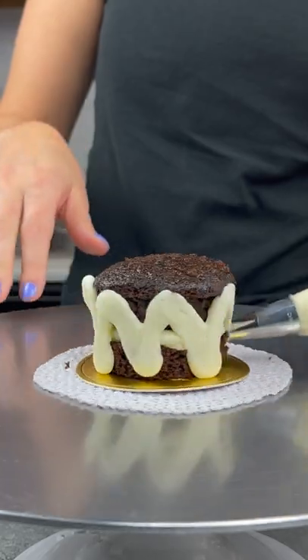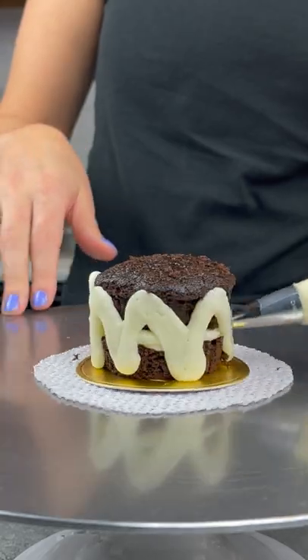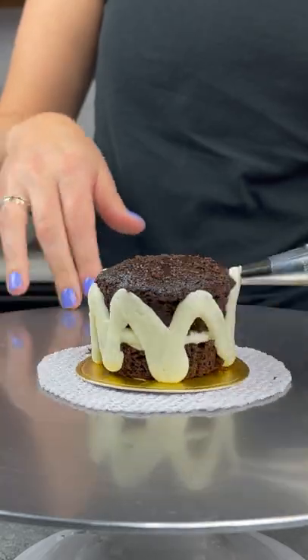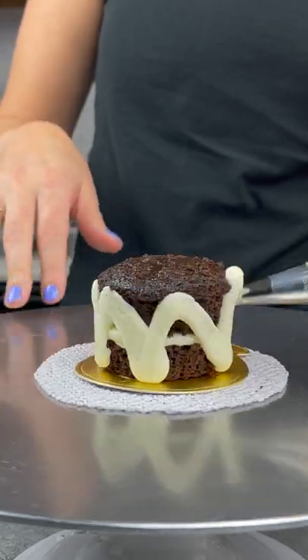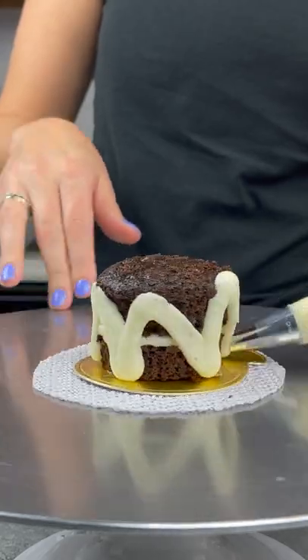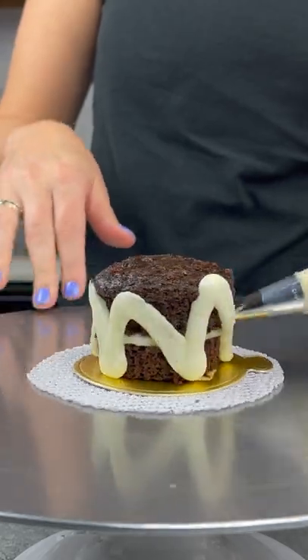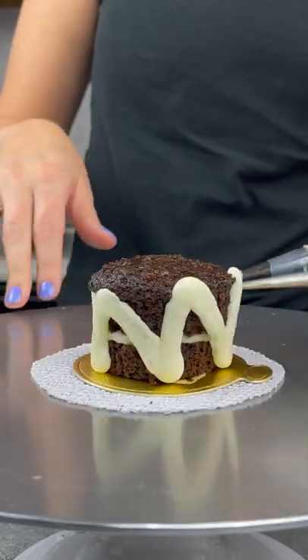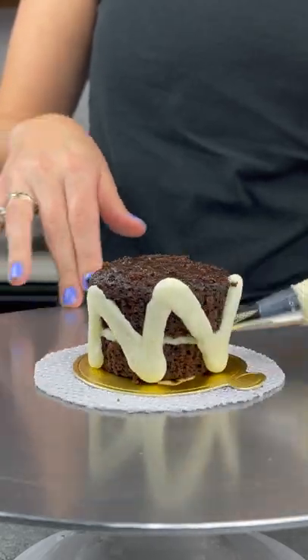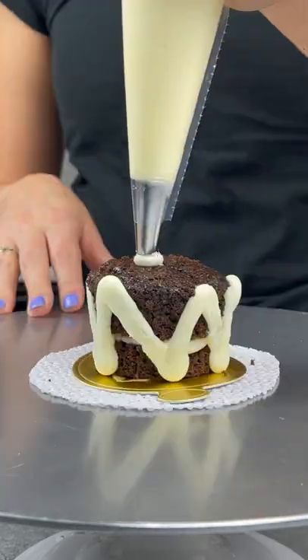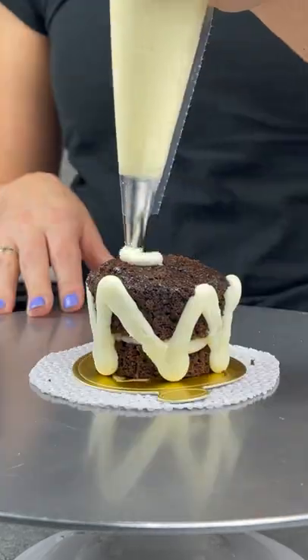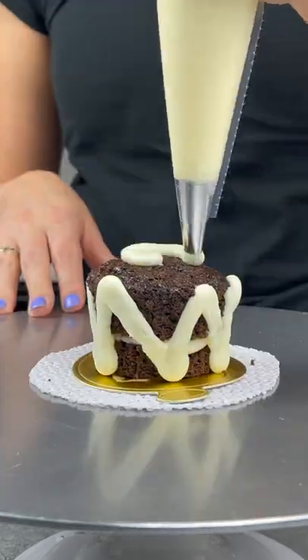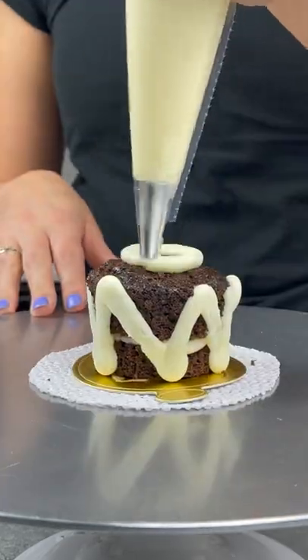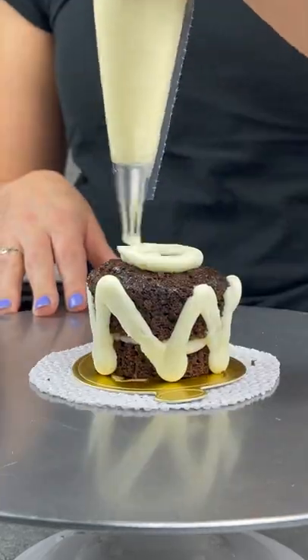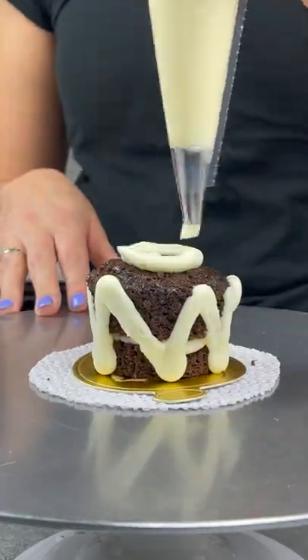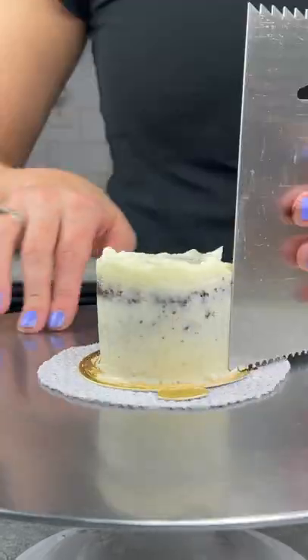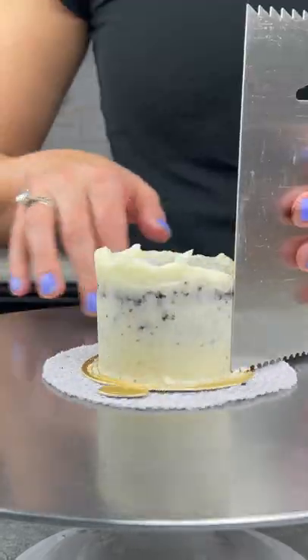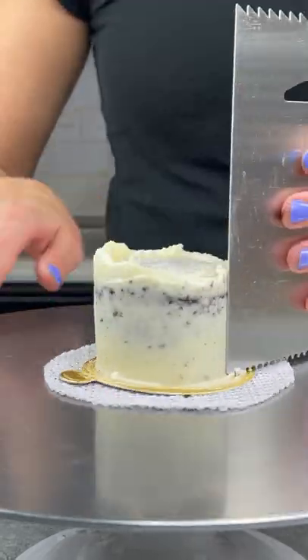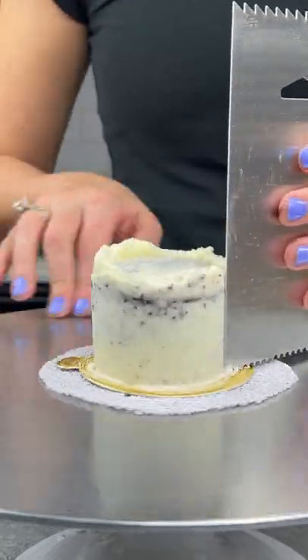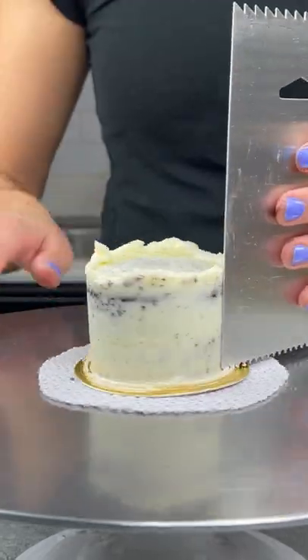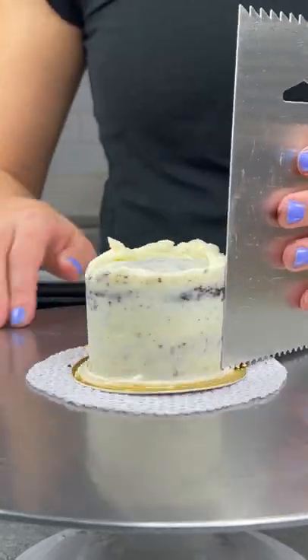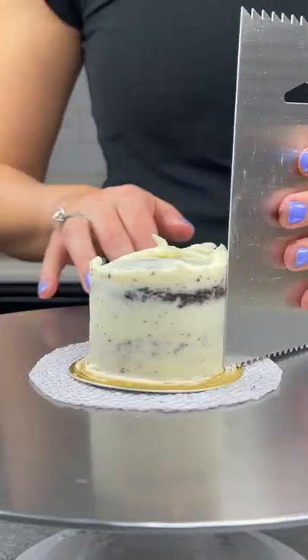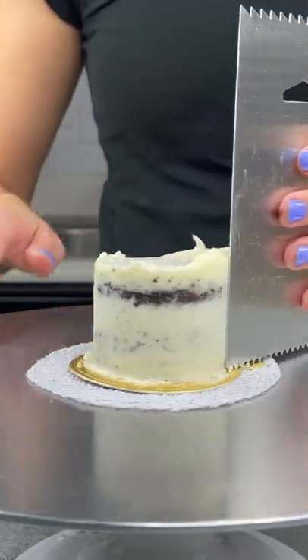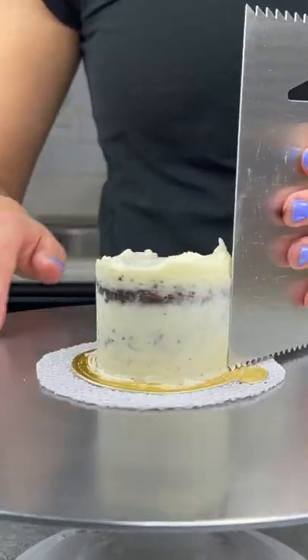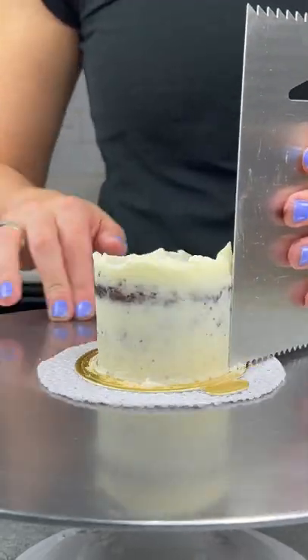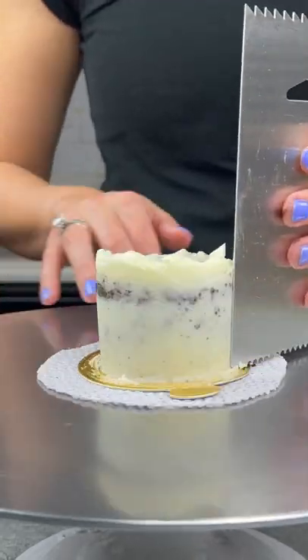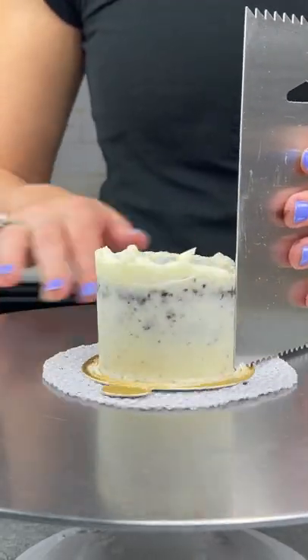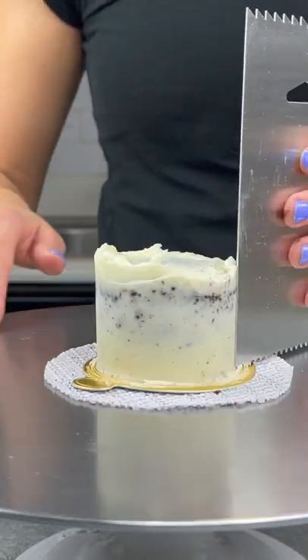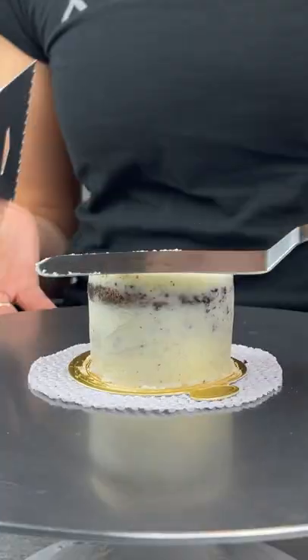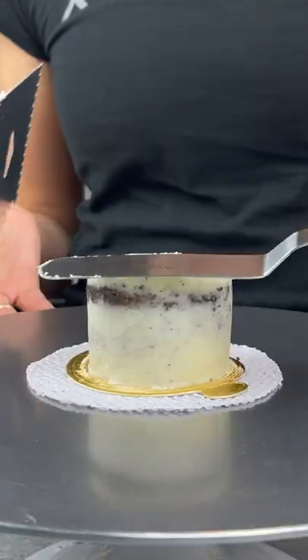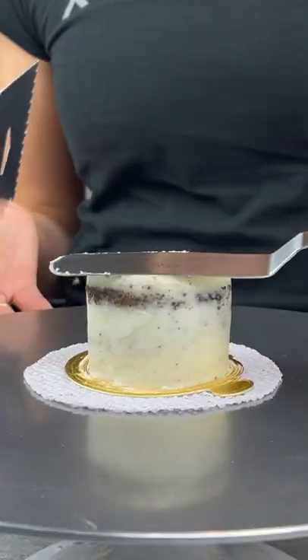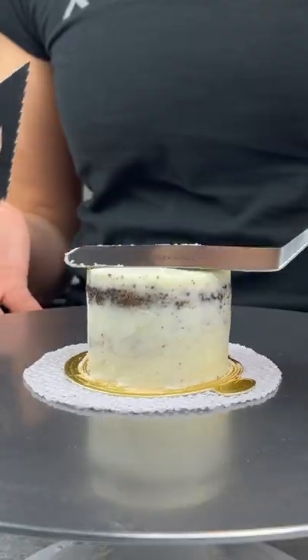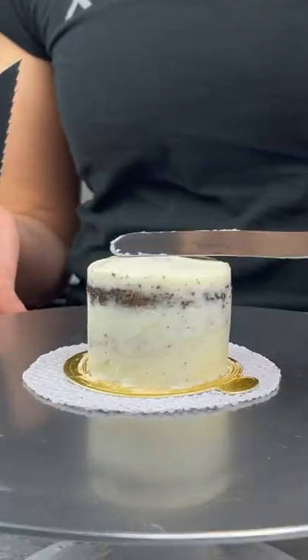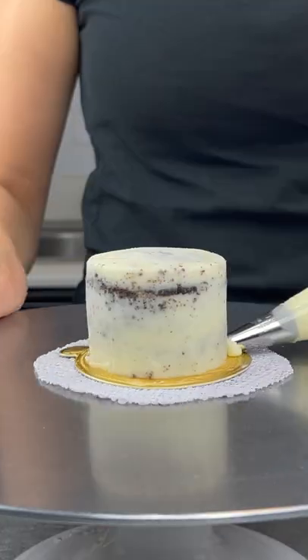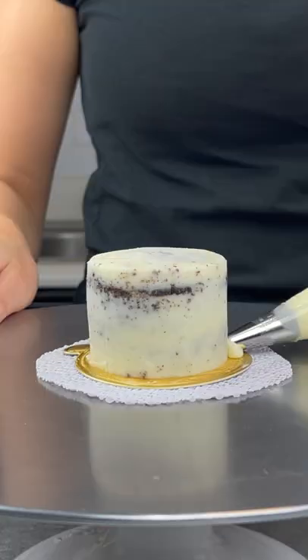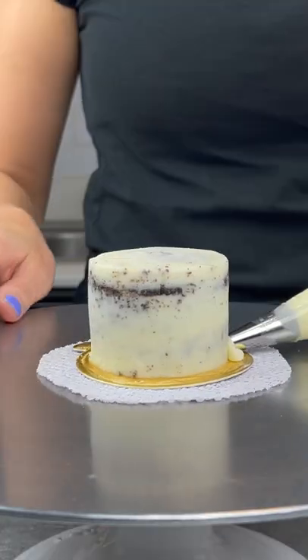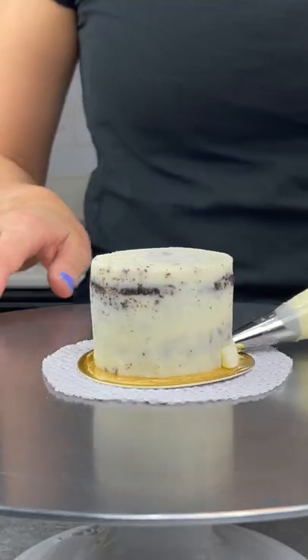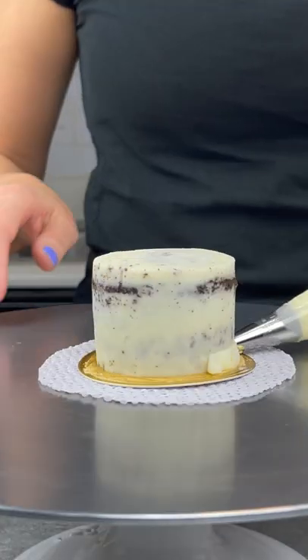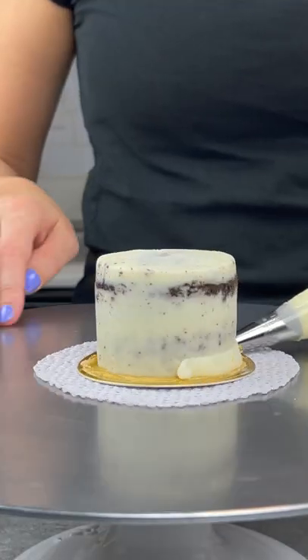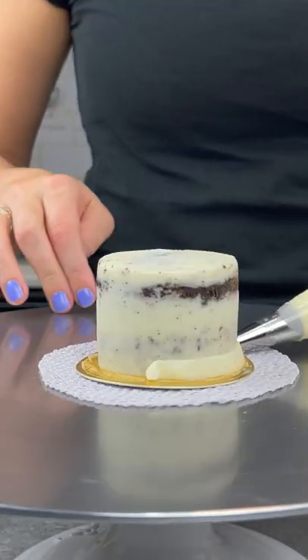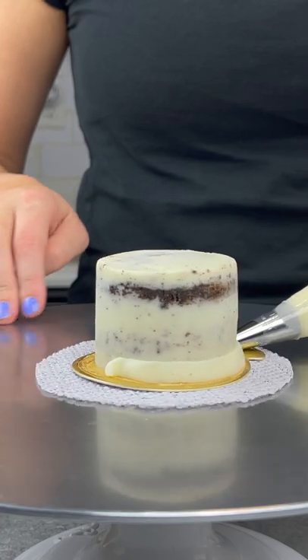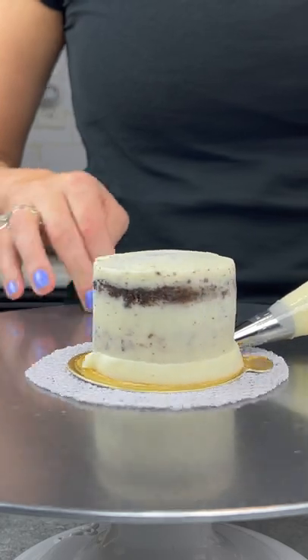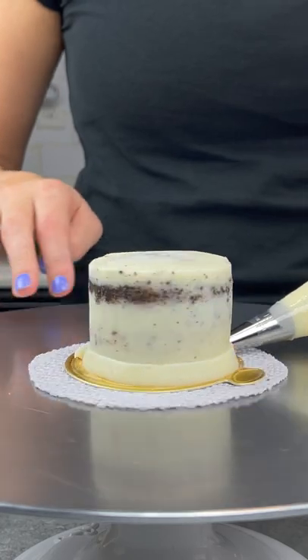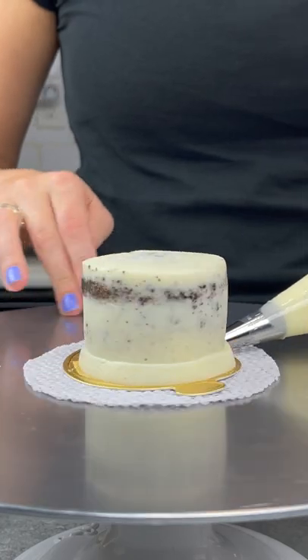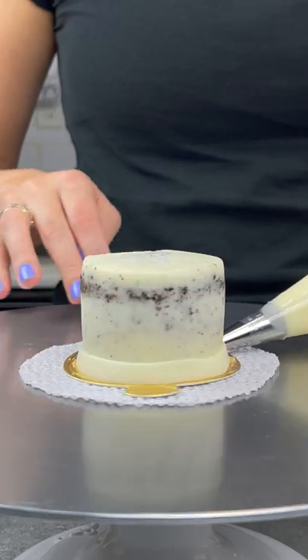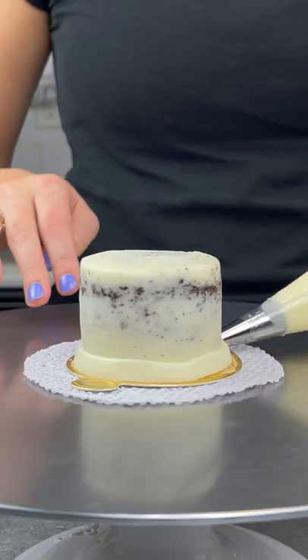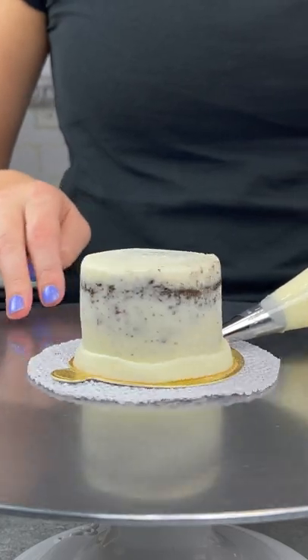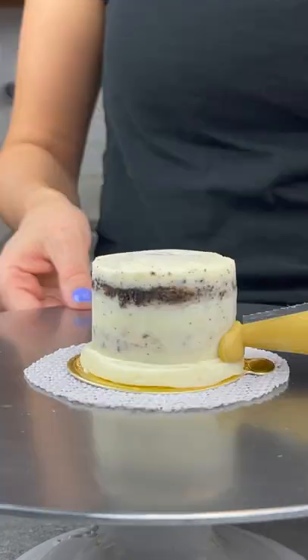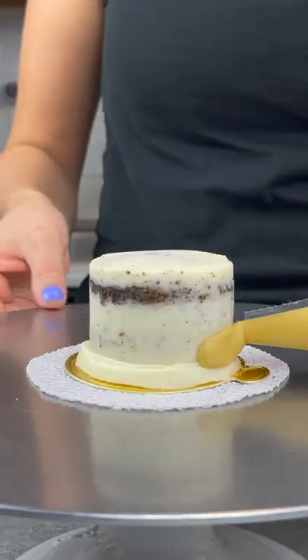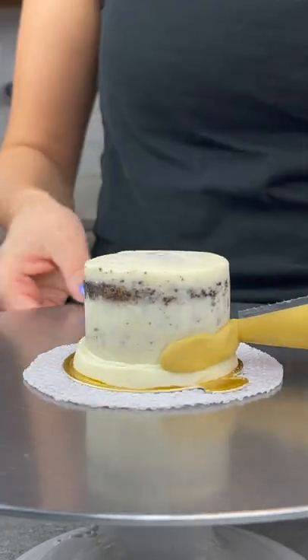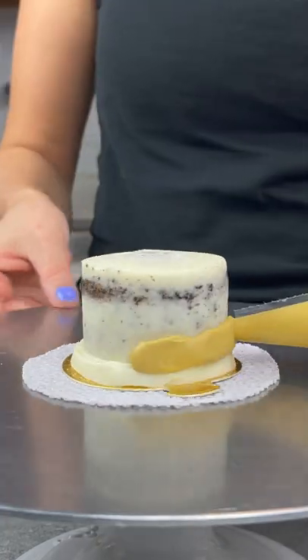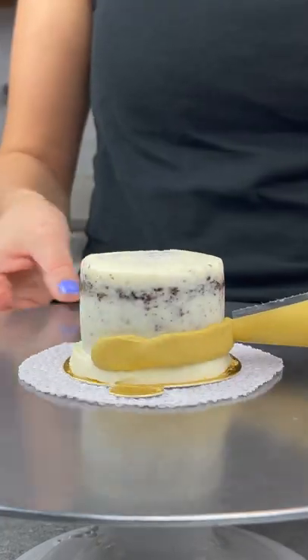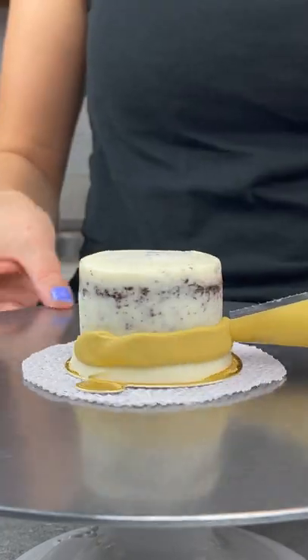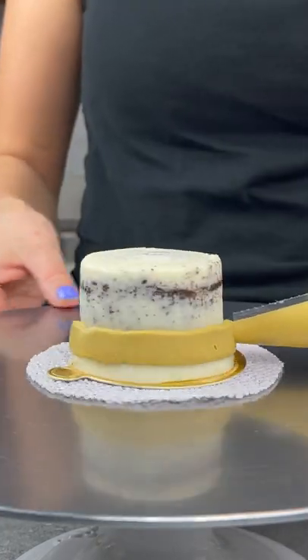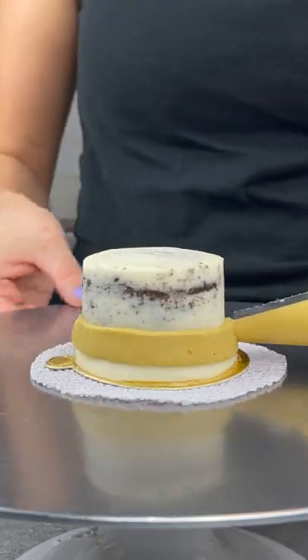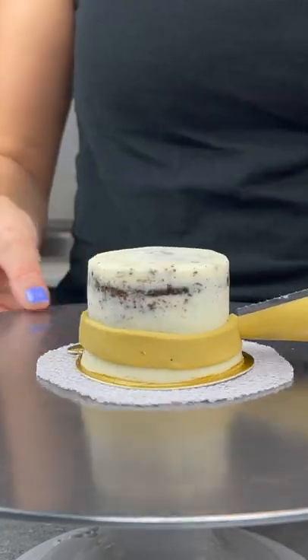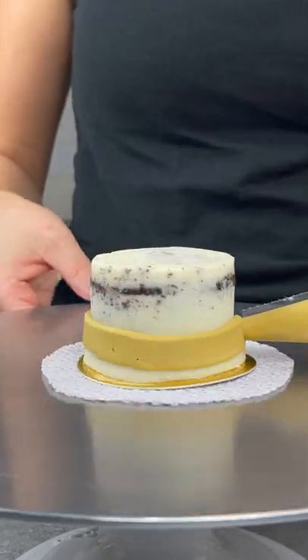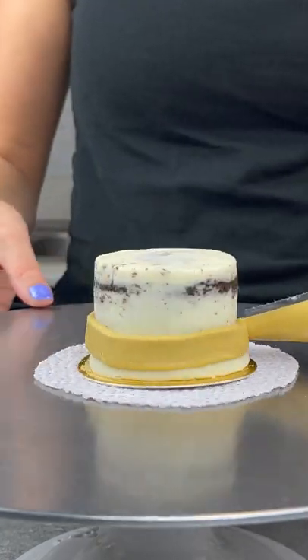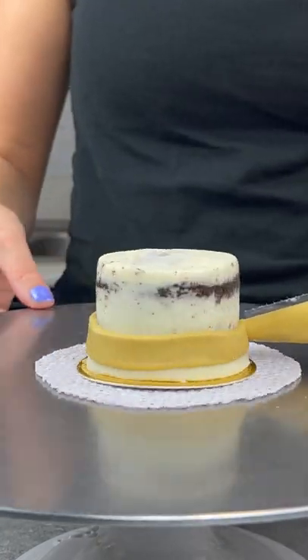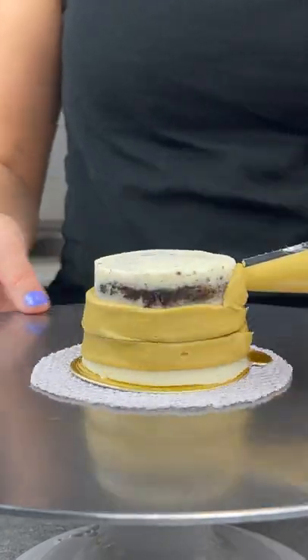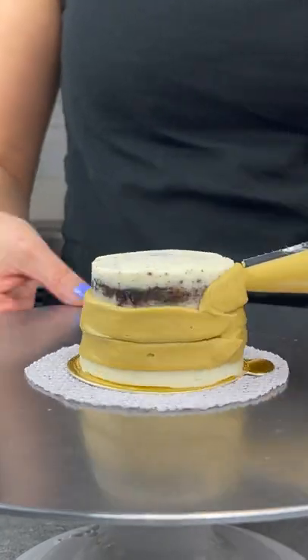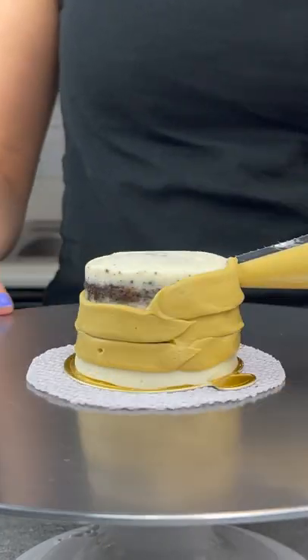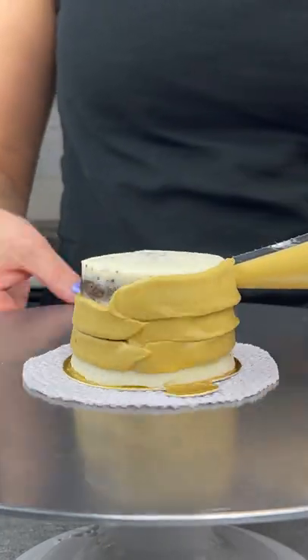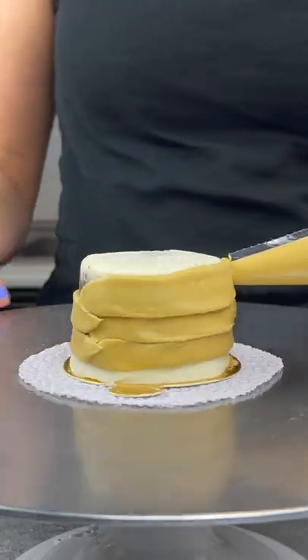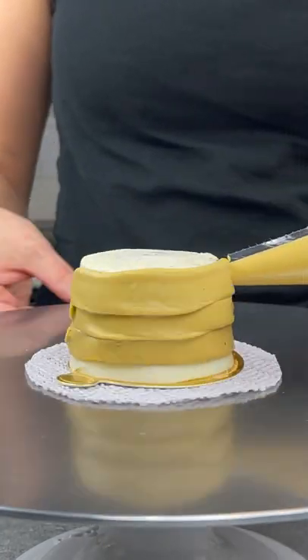I covered the sides and top of the cake in a thin layer of frosting, then did my best job smoothing it, chilled it, and then added on my second layer of buttercream.